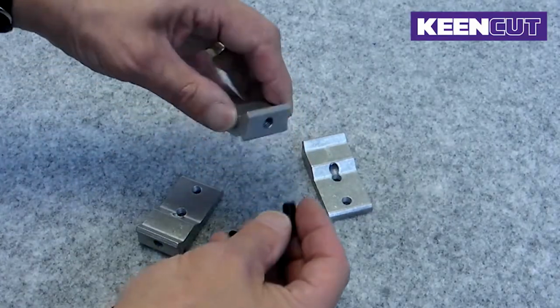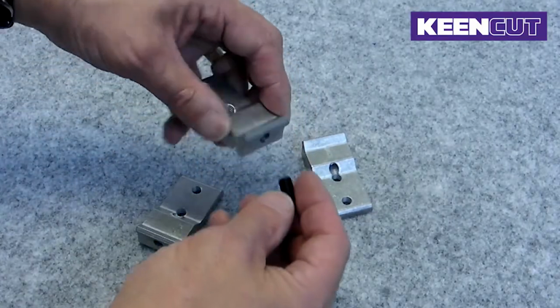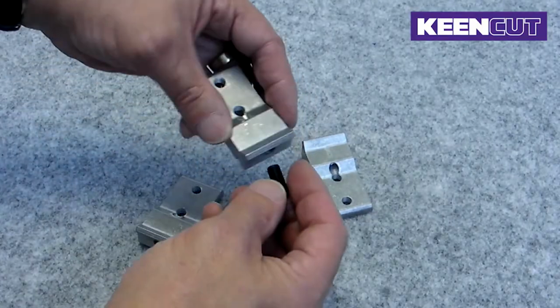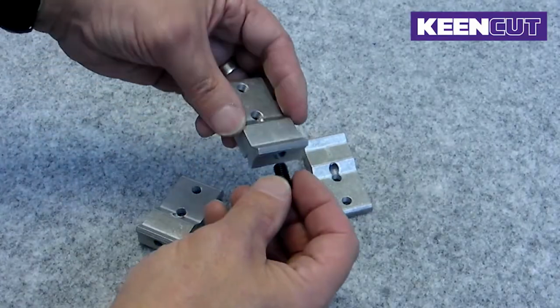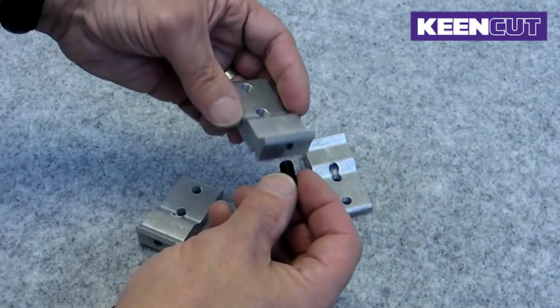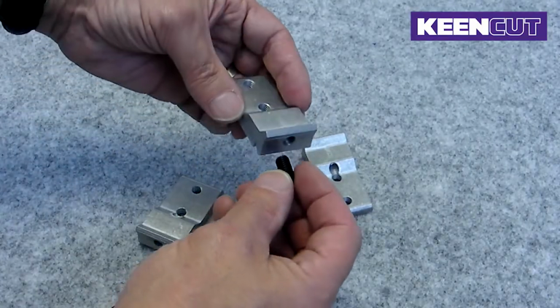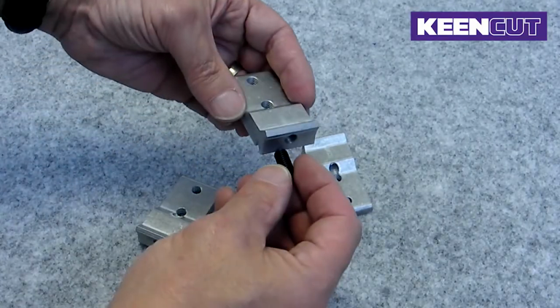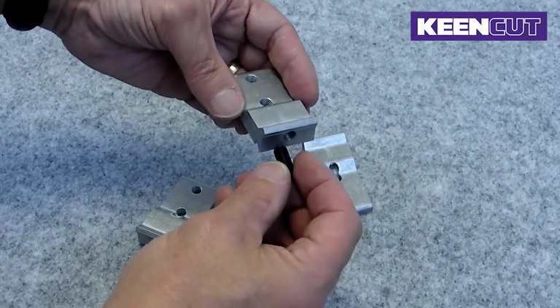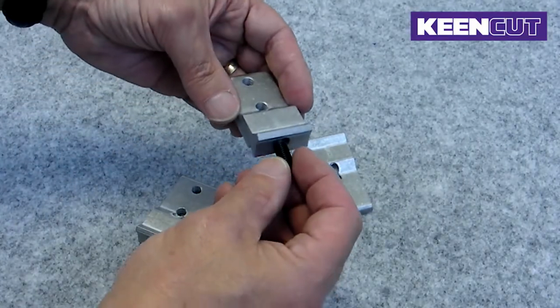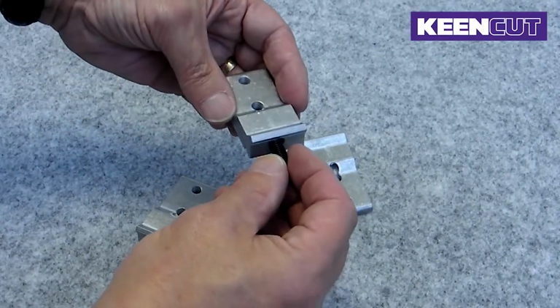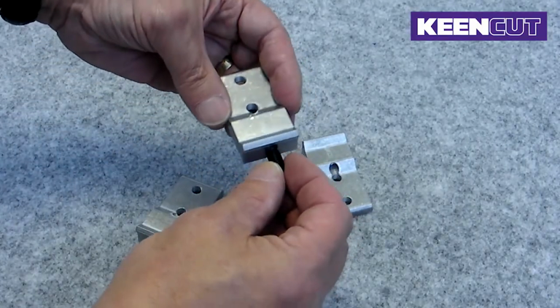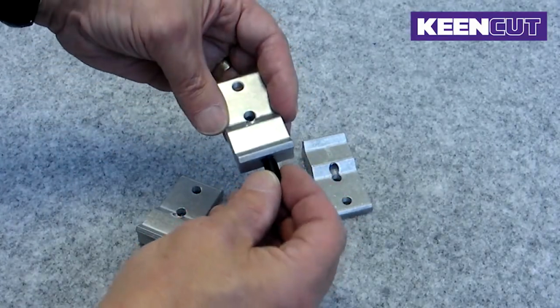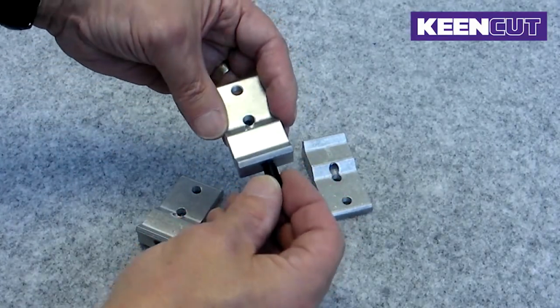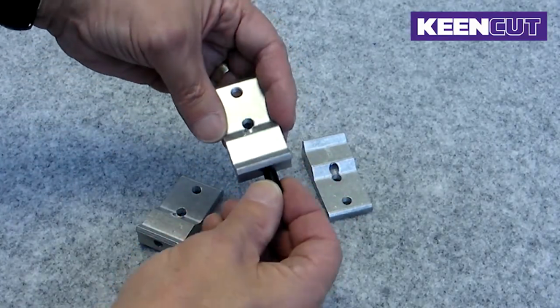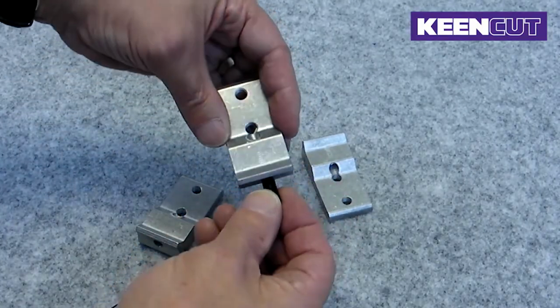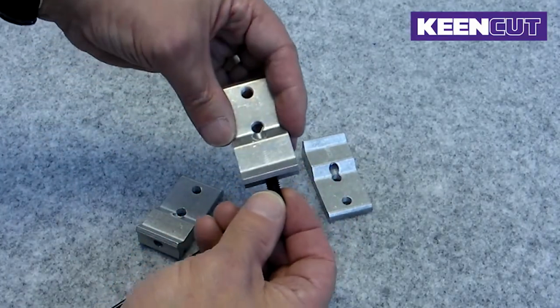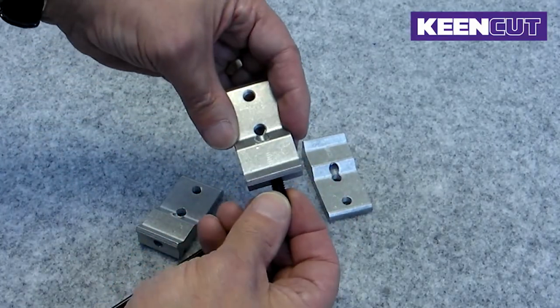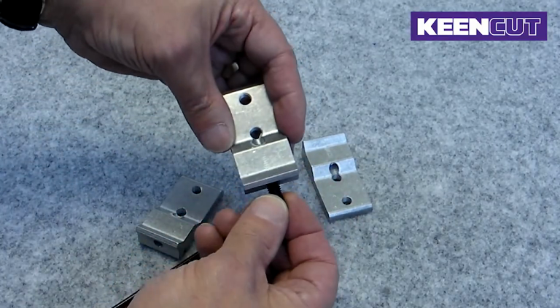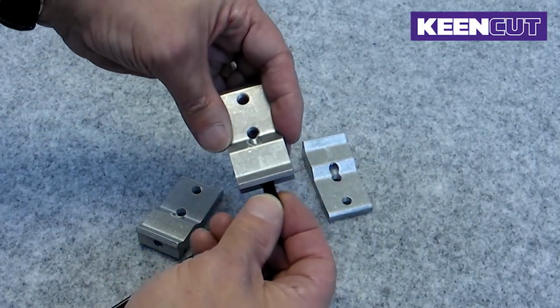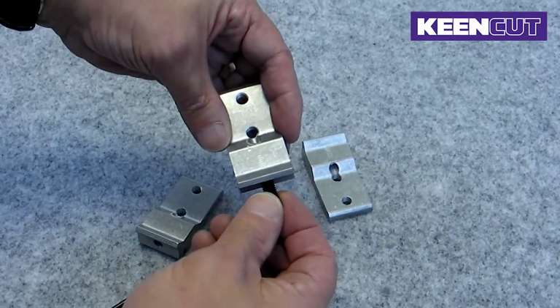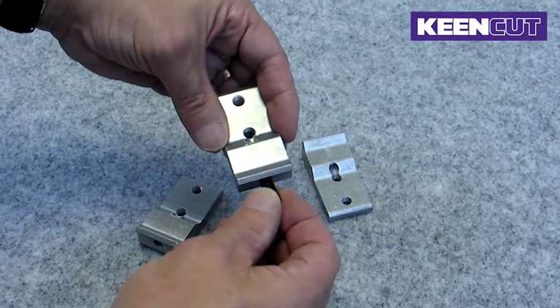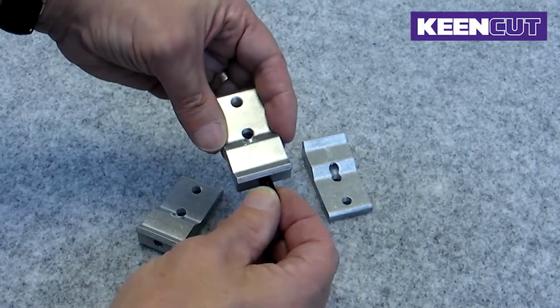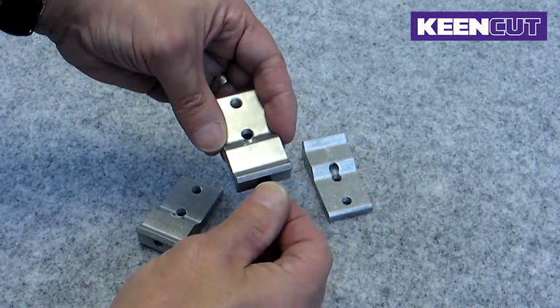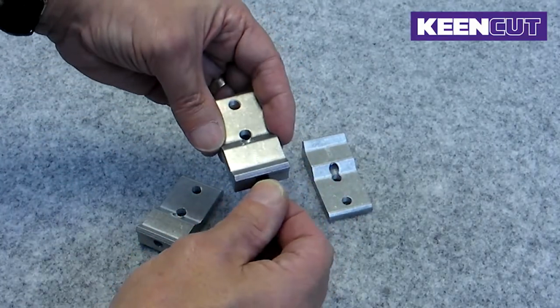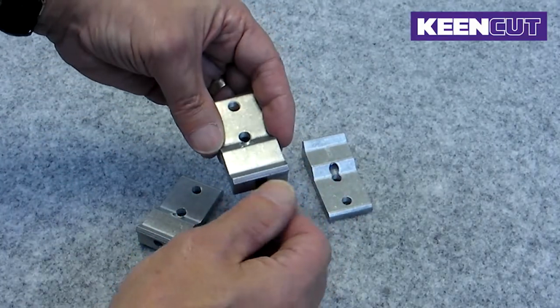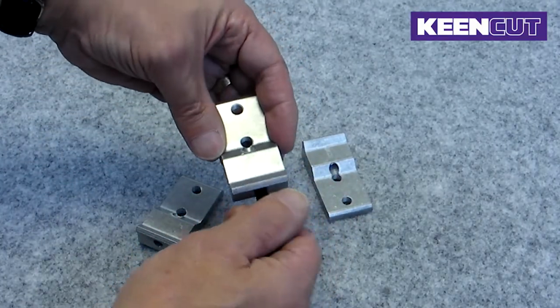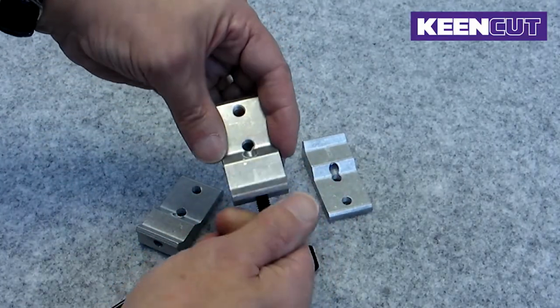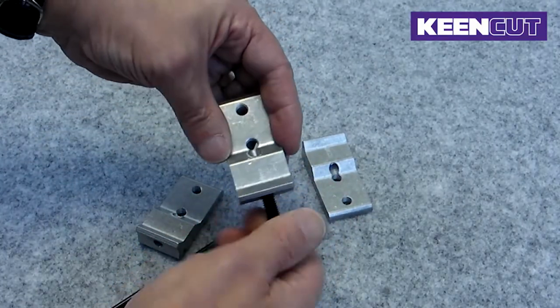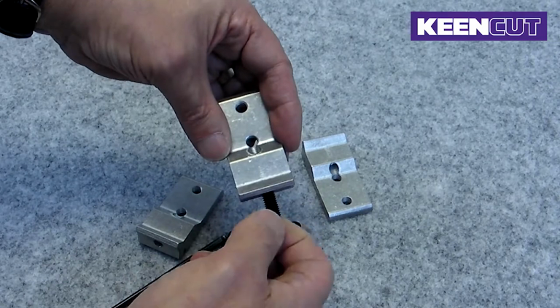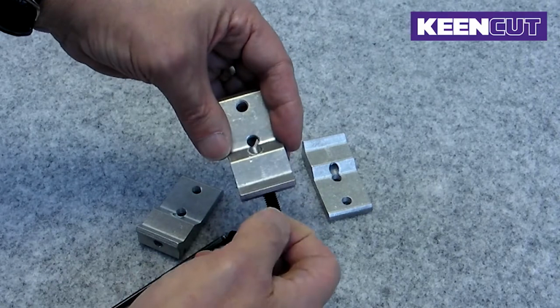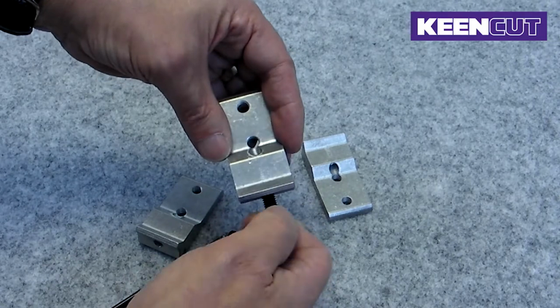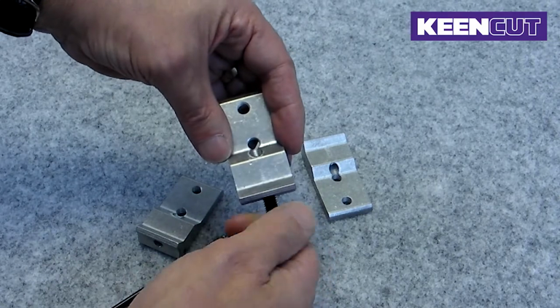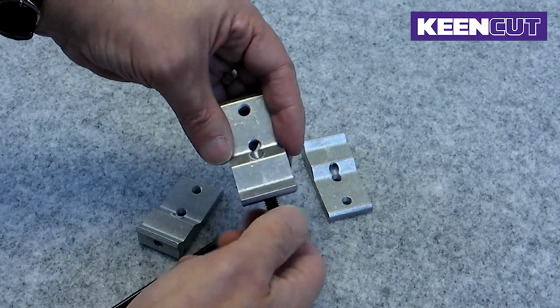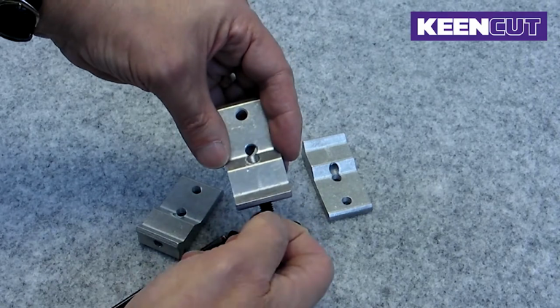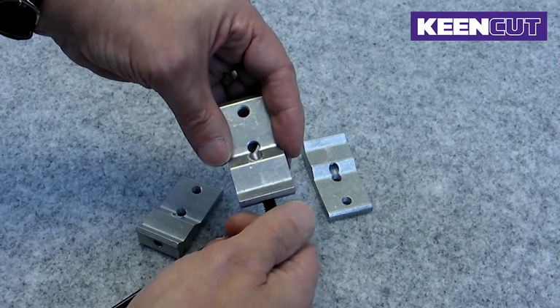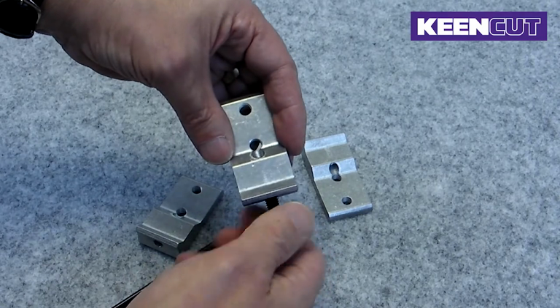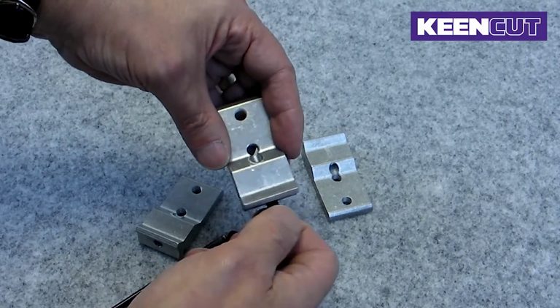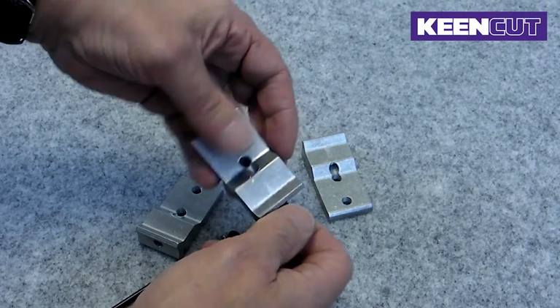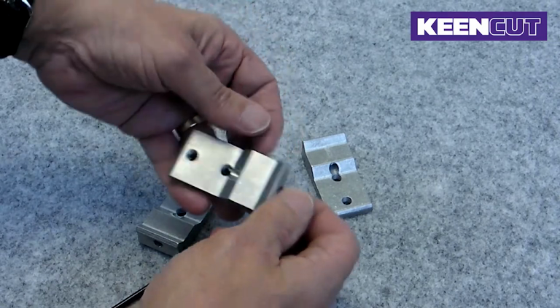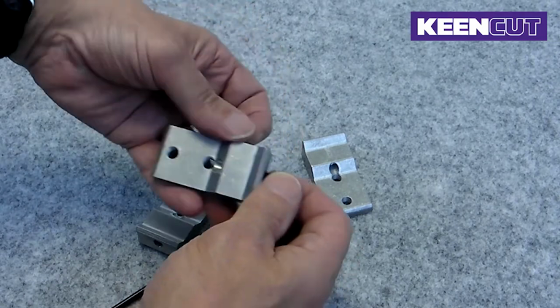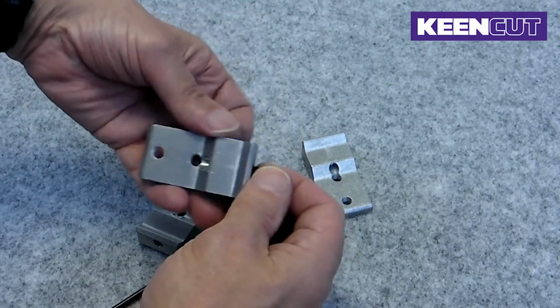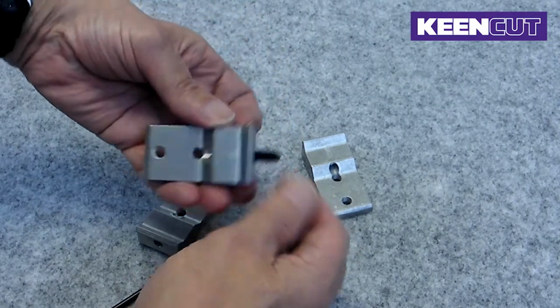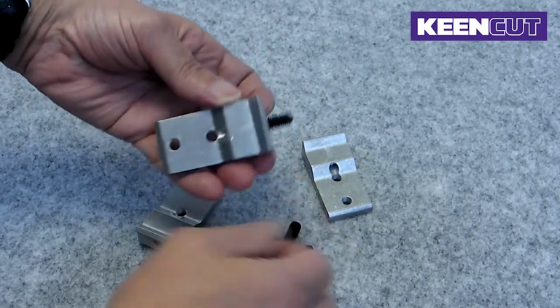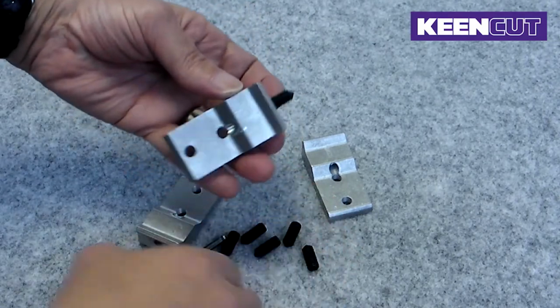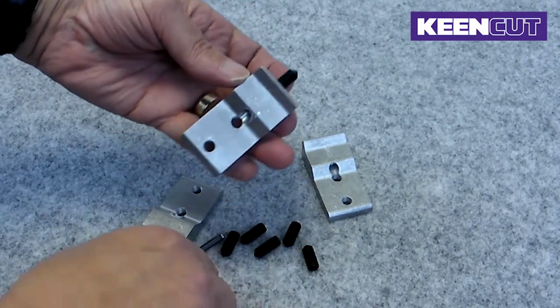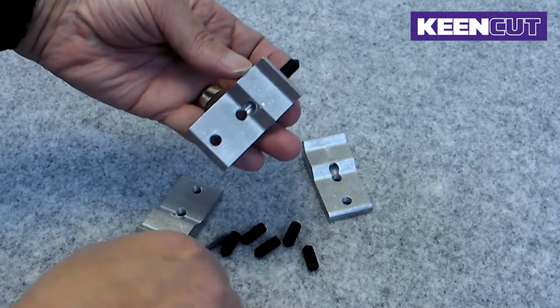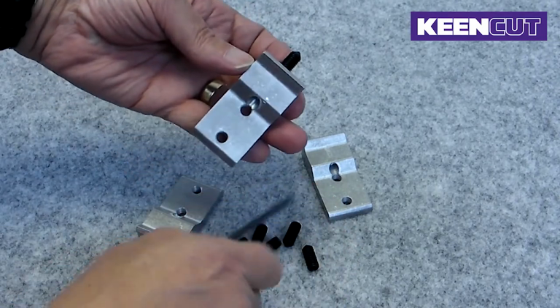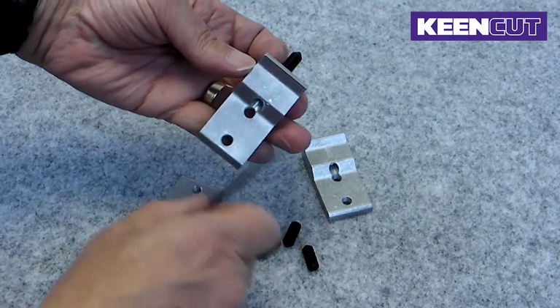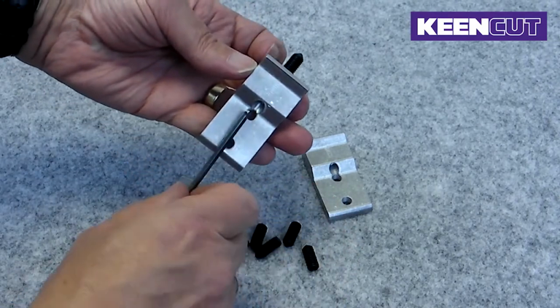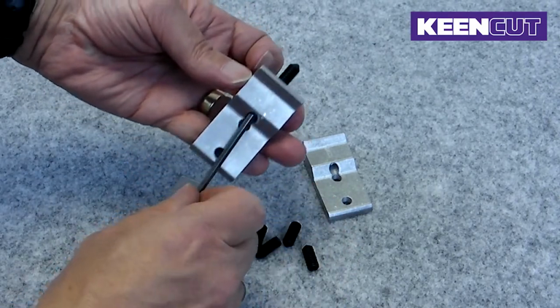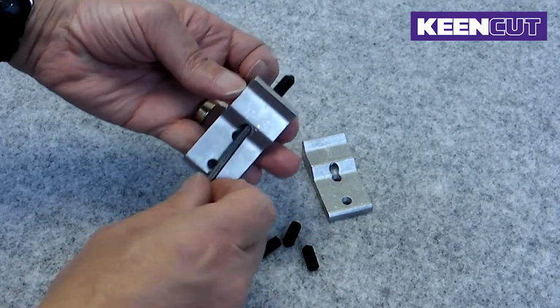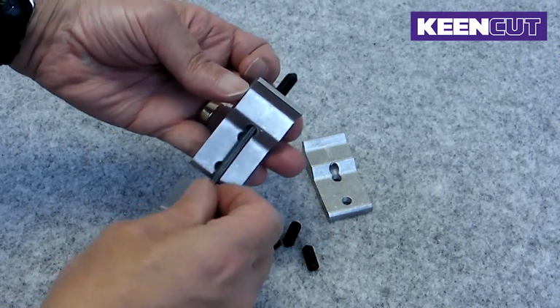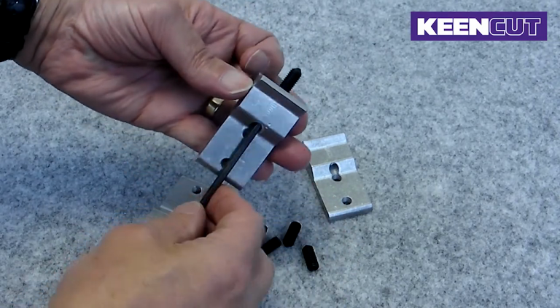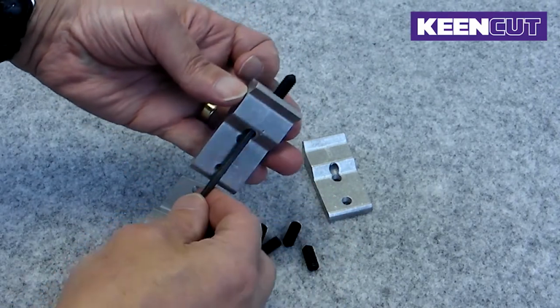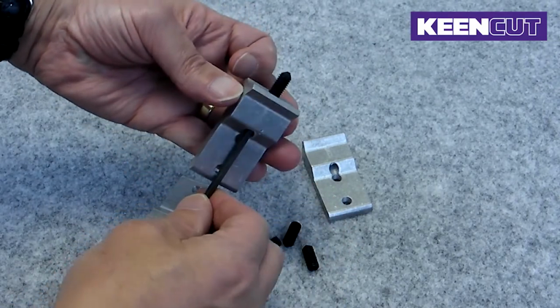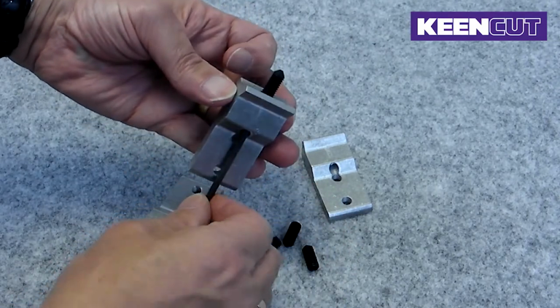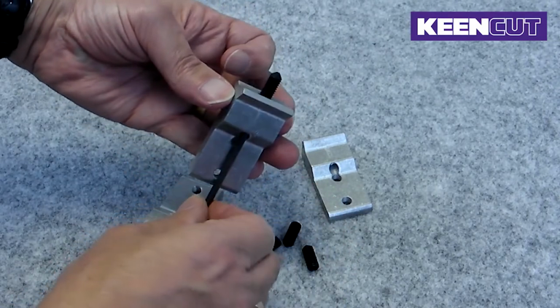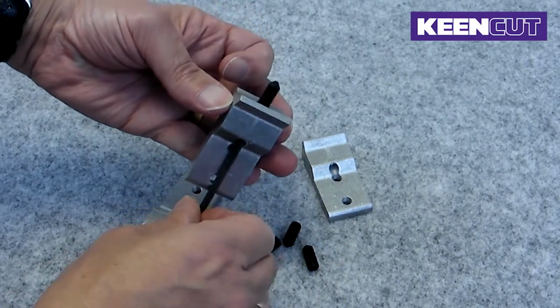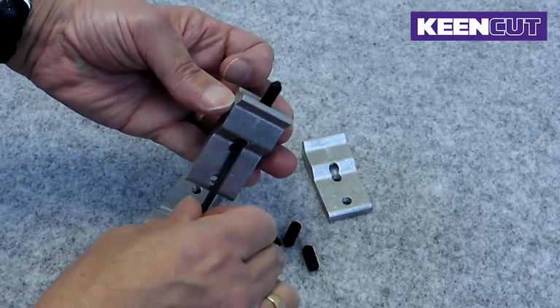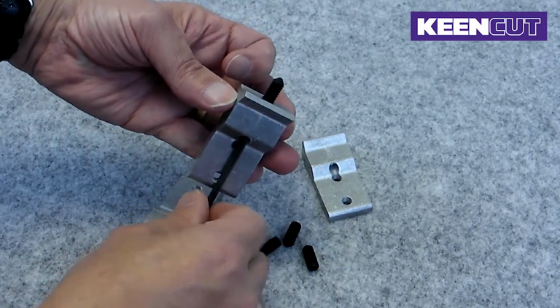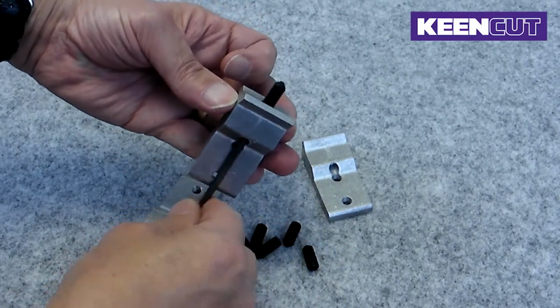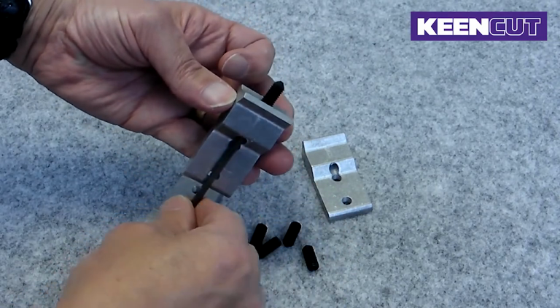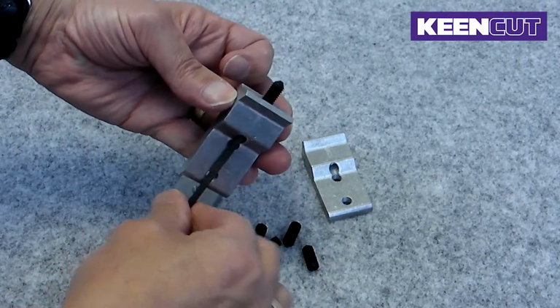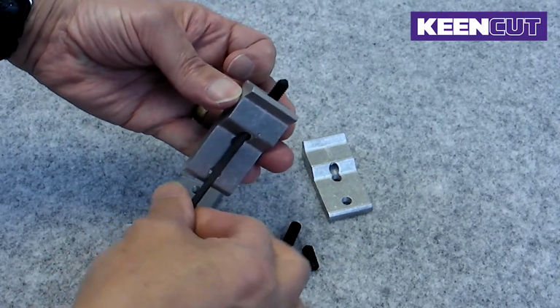Insert the grub screw into the joining bracket backwards. Screw it in using the allen key so that only two to three threads are showing.